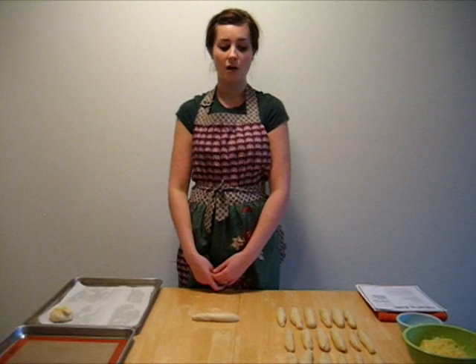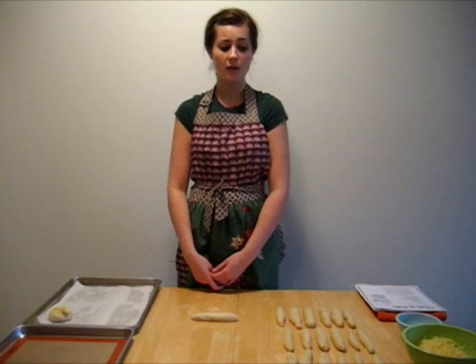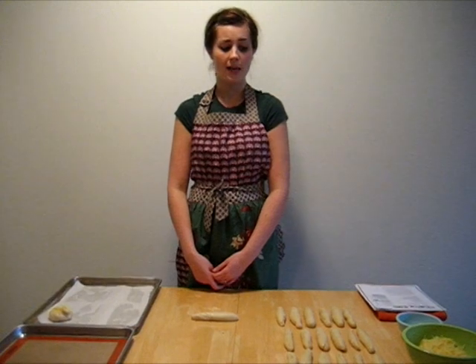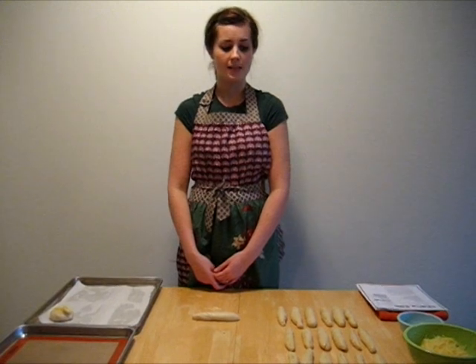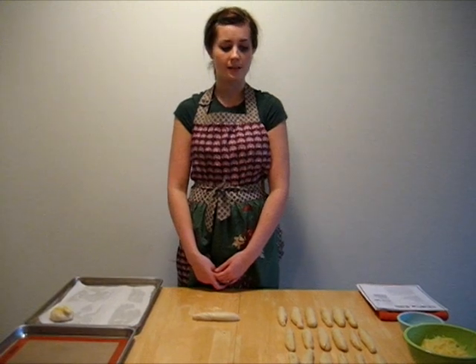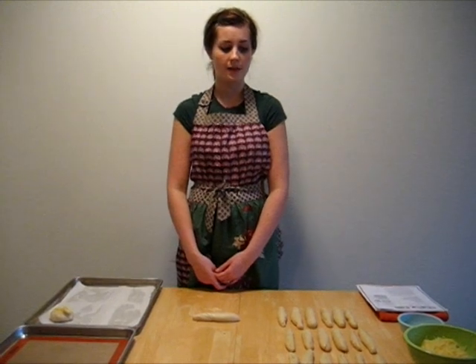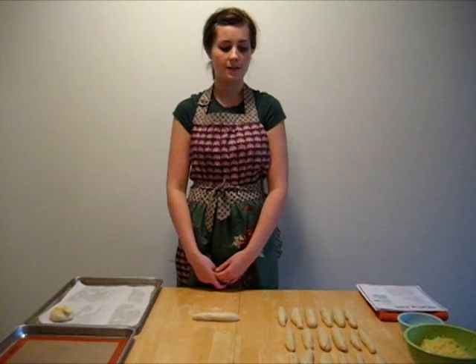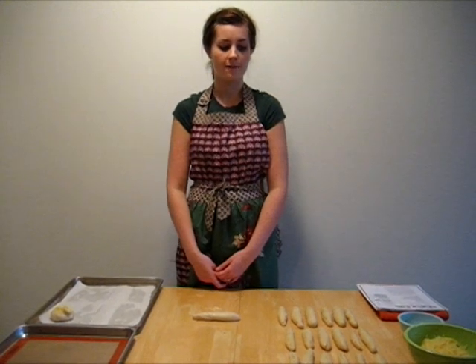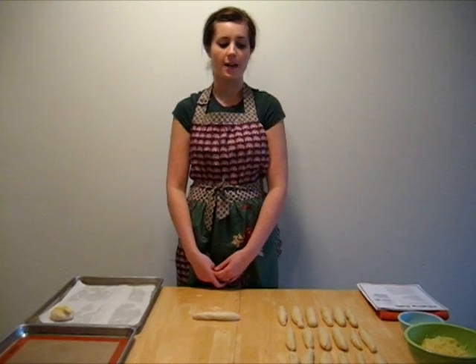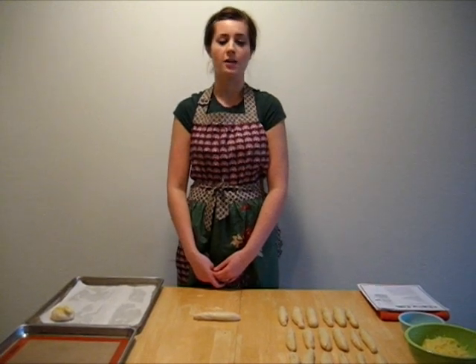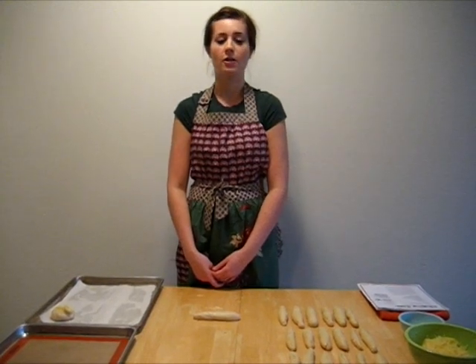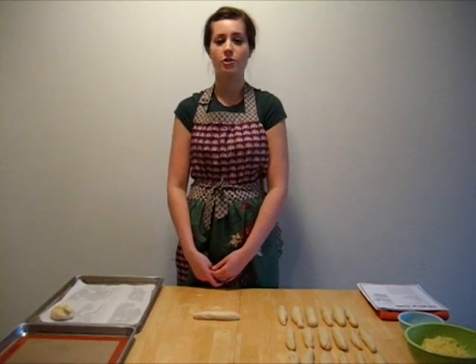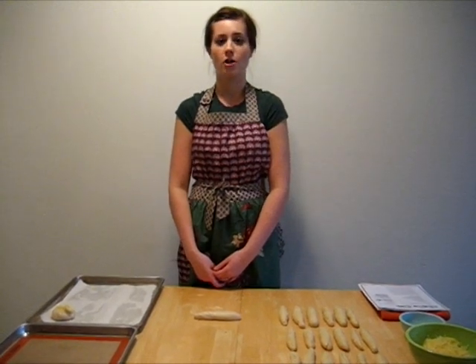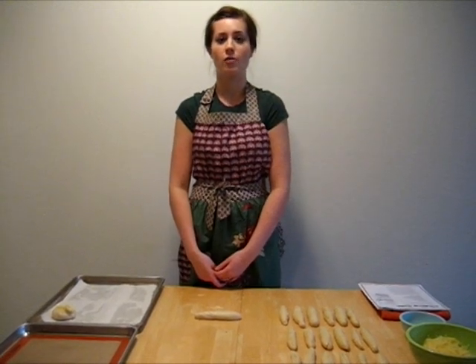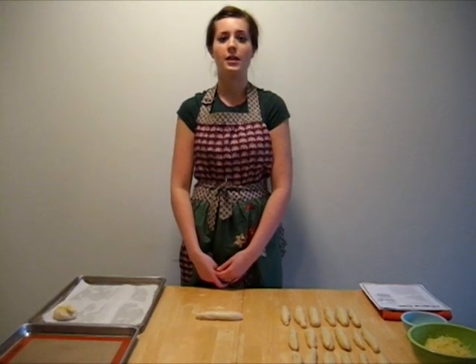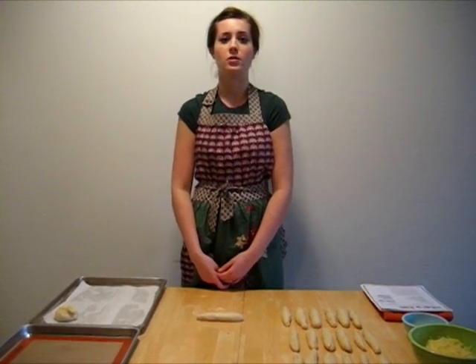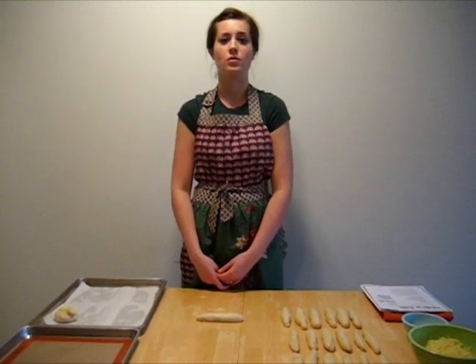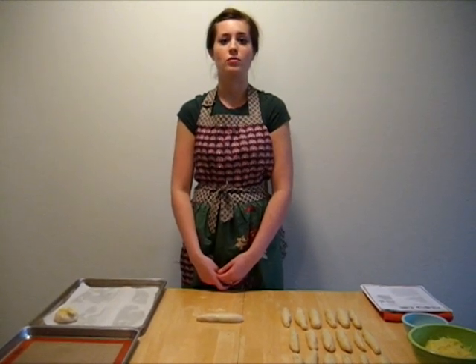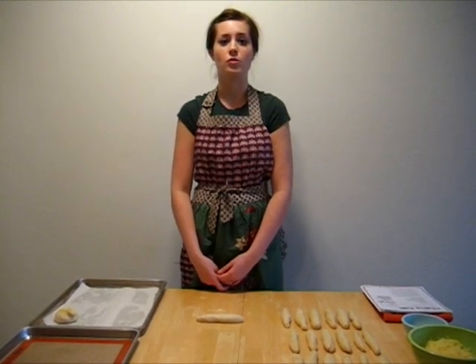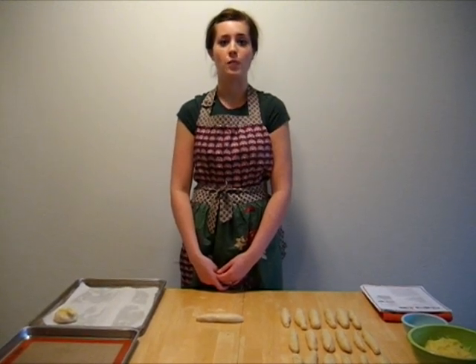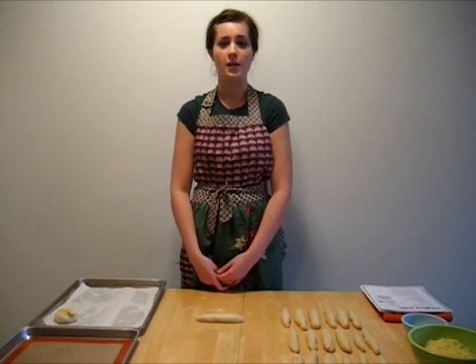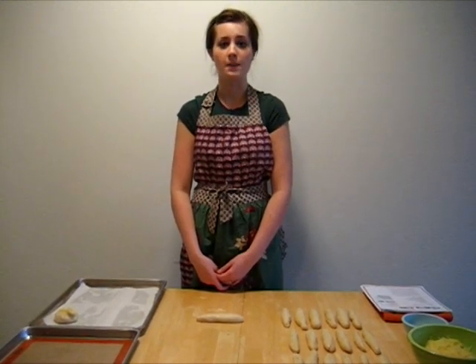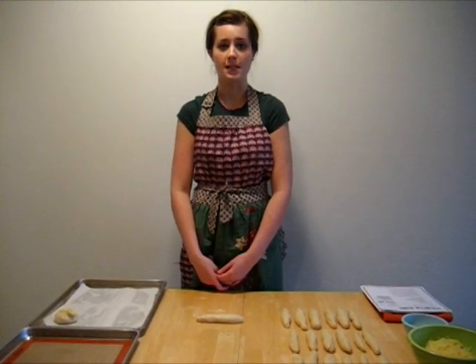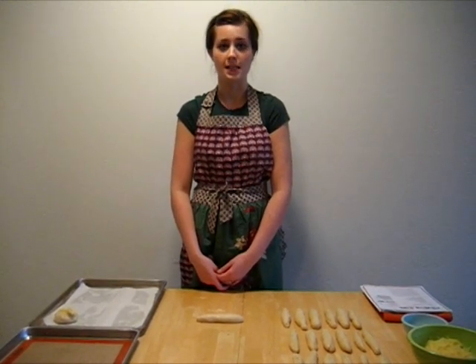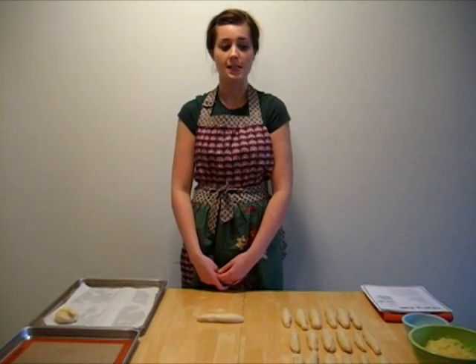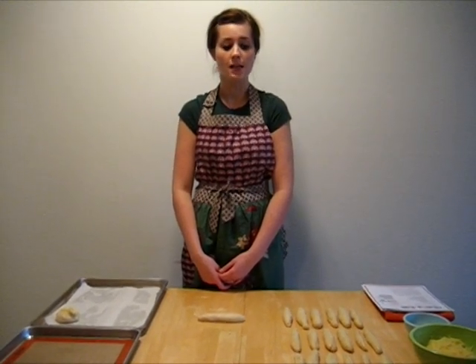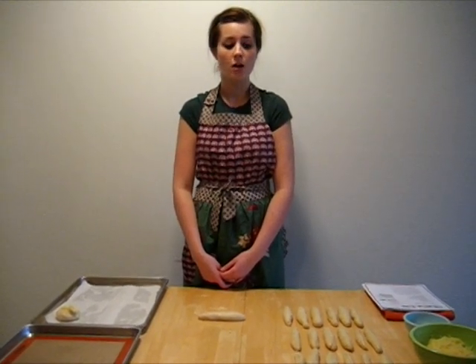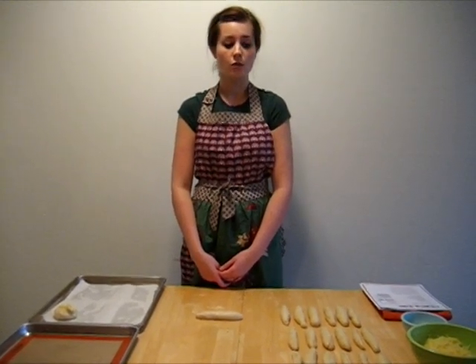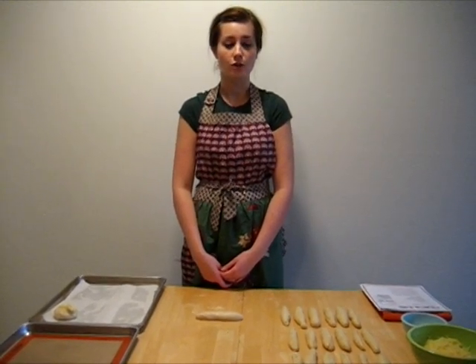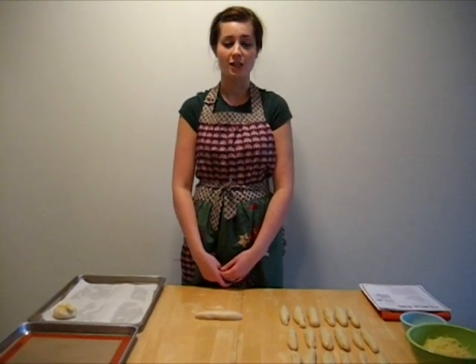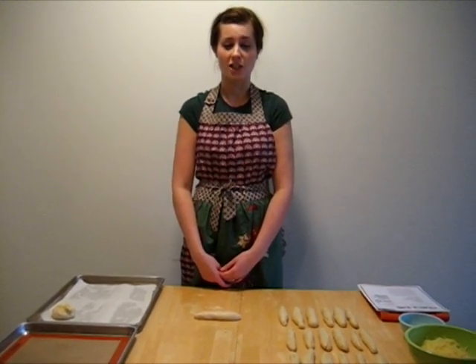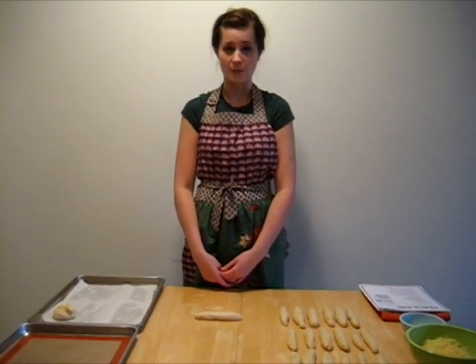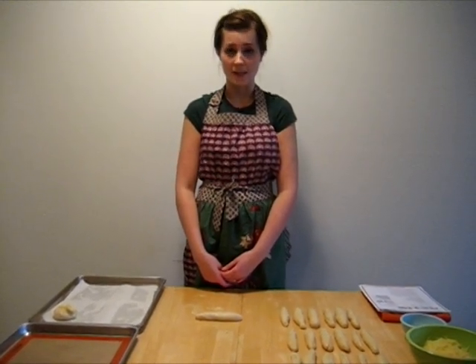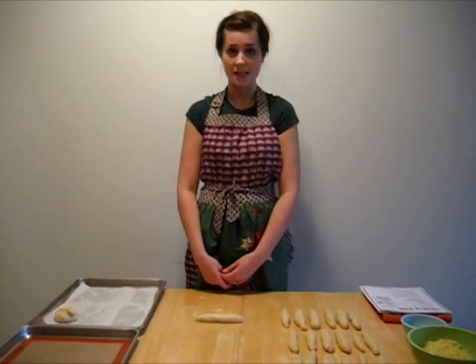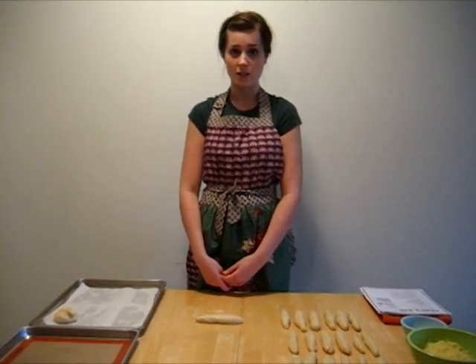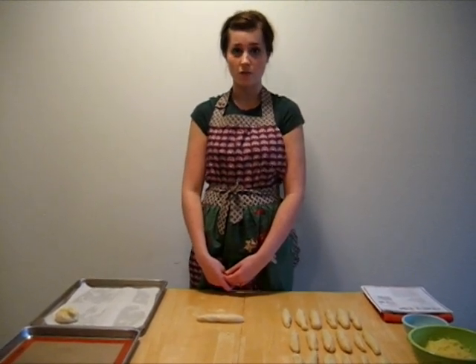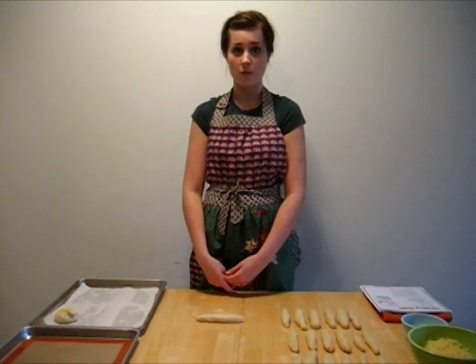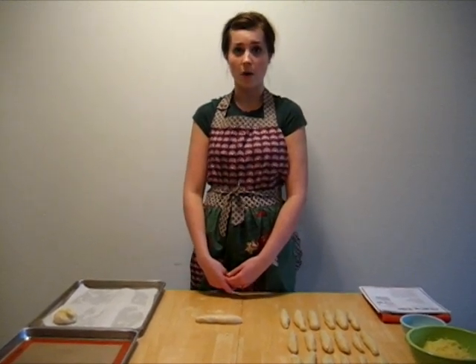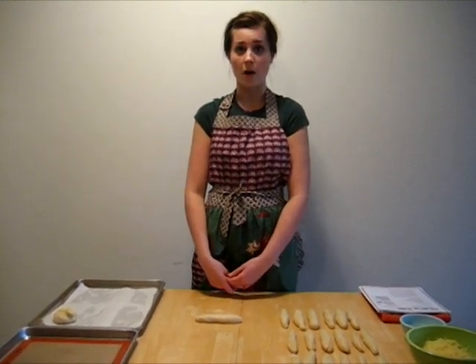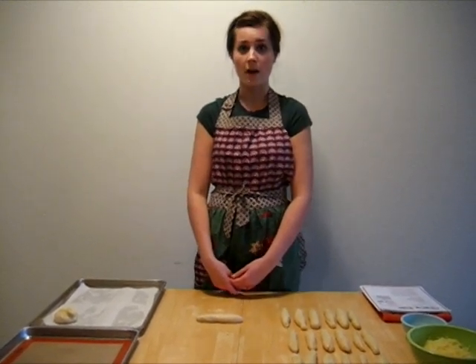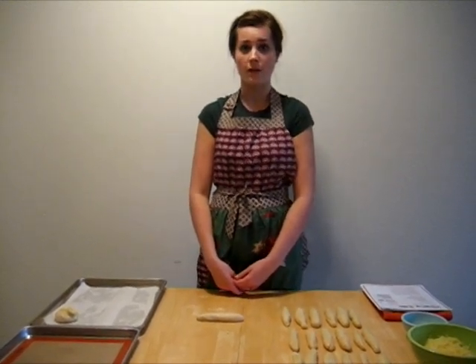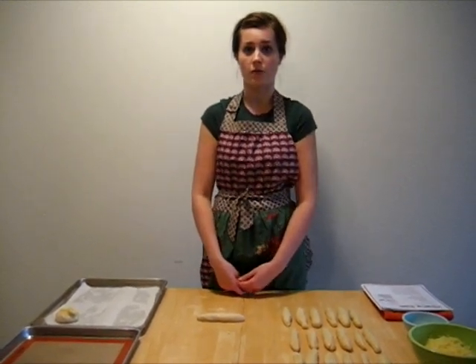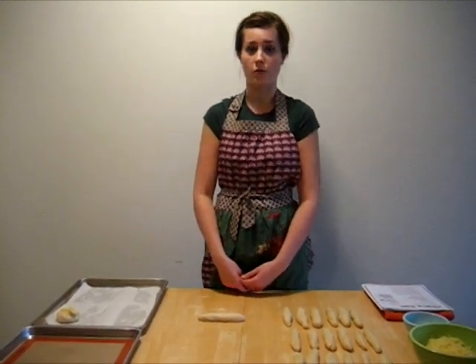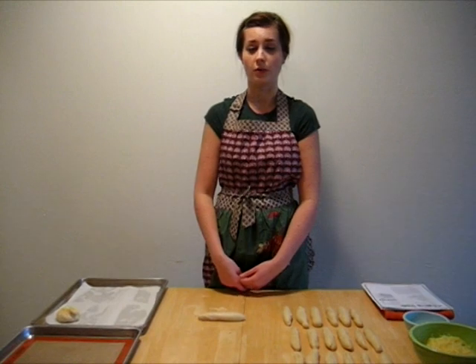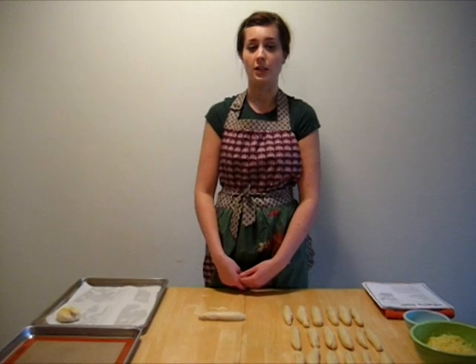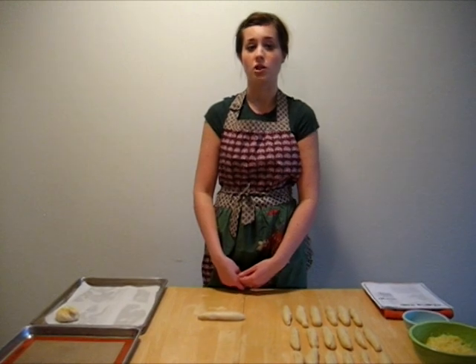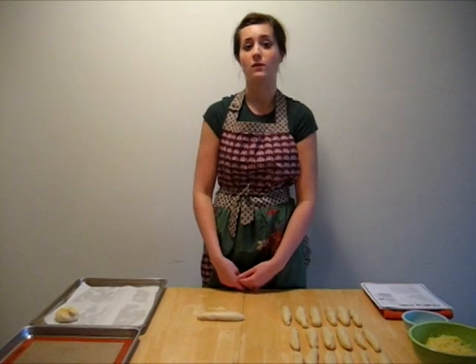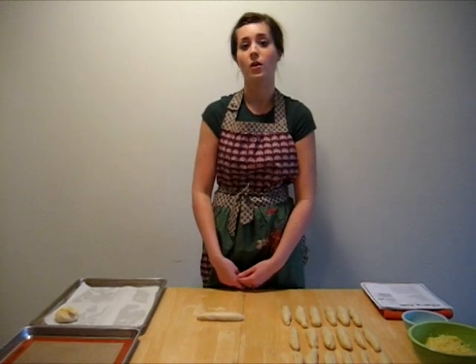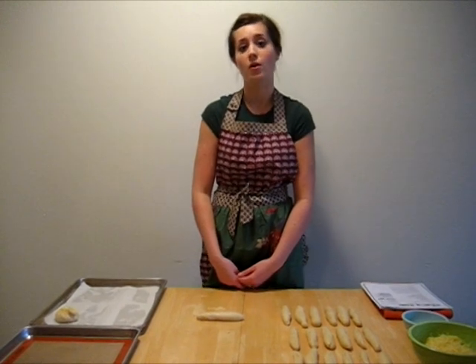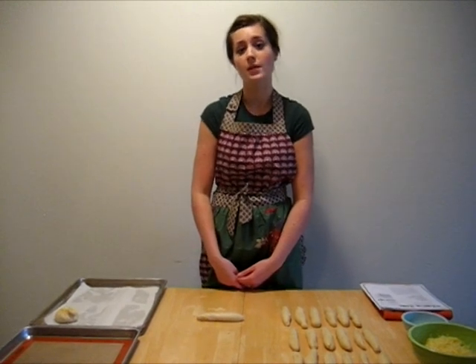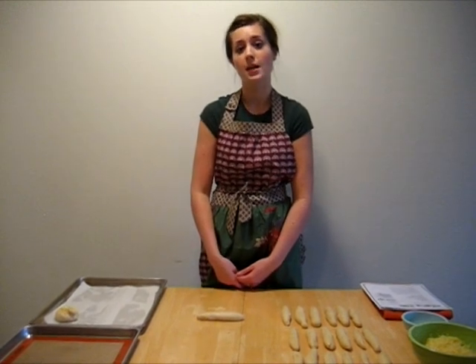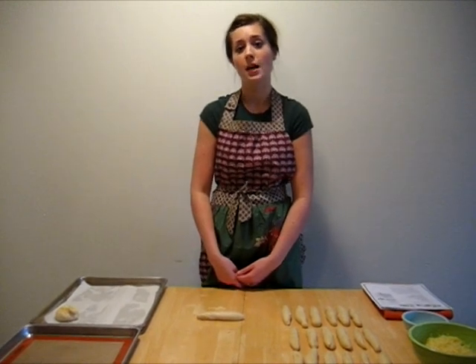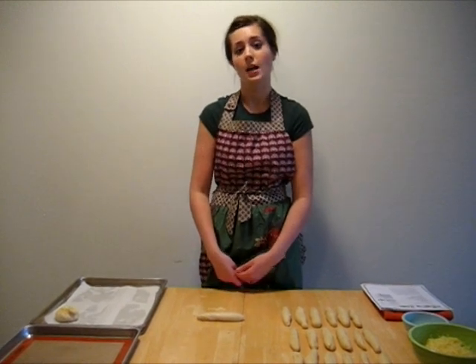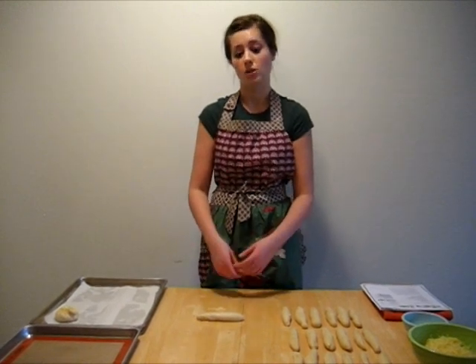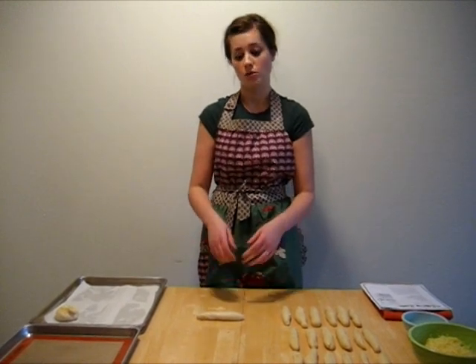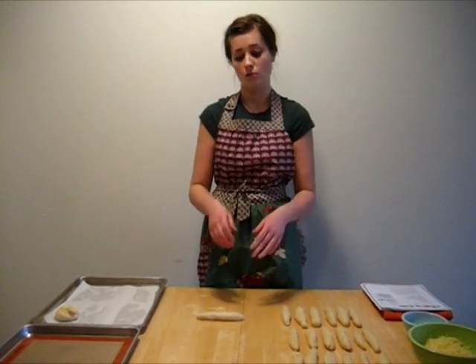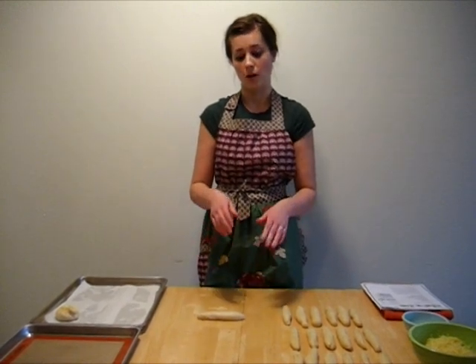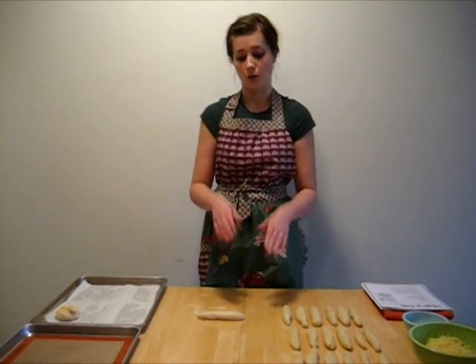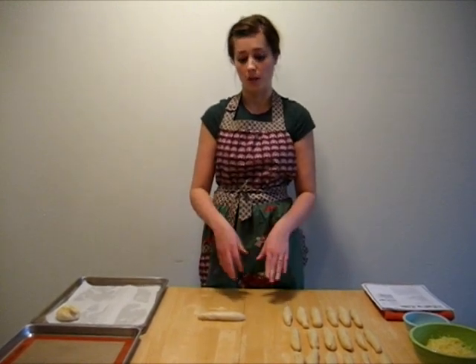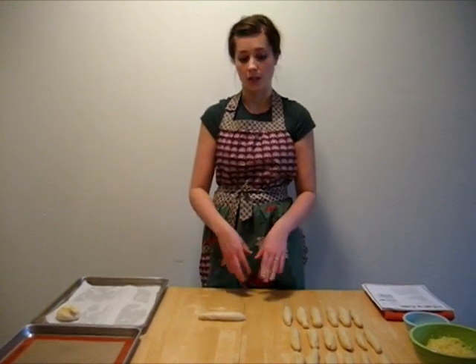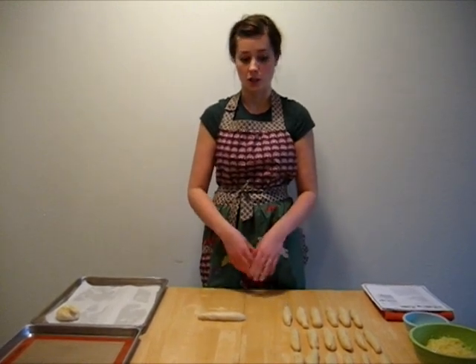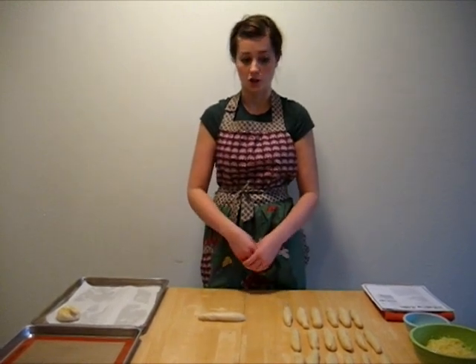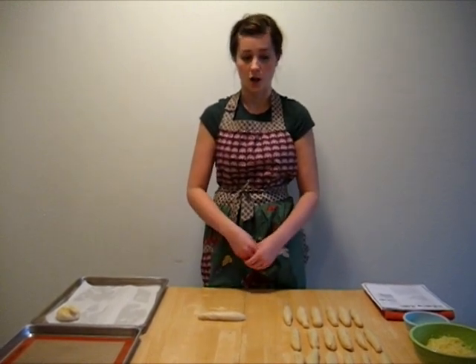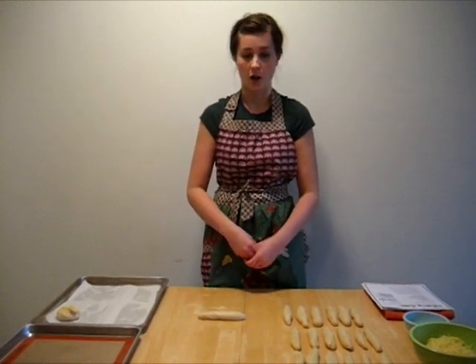We've divided our dough into 20 pieces, rolled each piece into a ball, and then rolled each of those into a three-inch log.